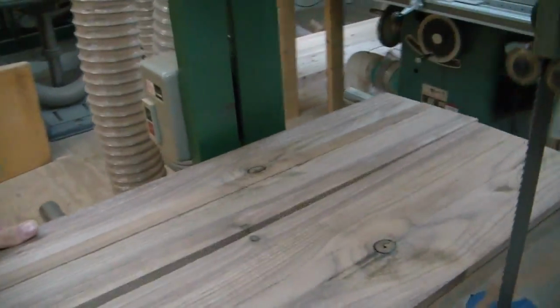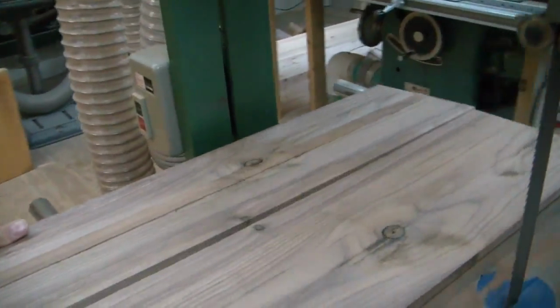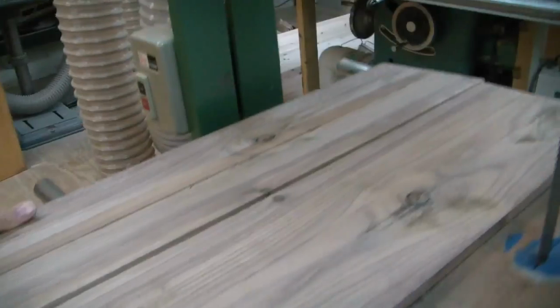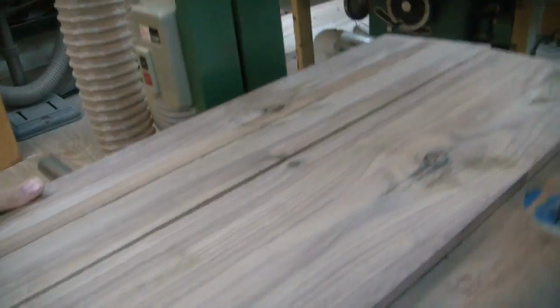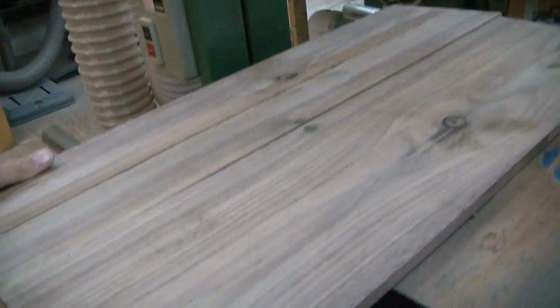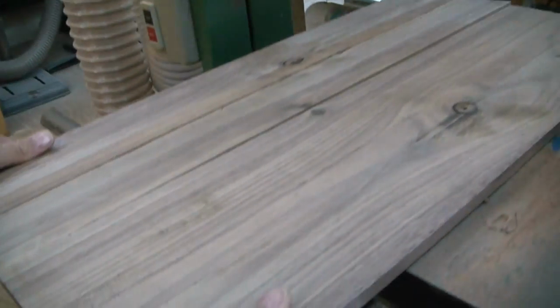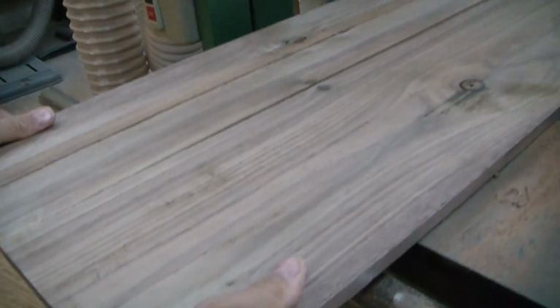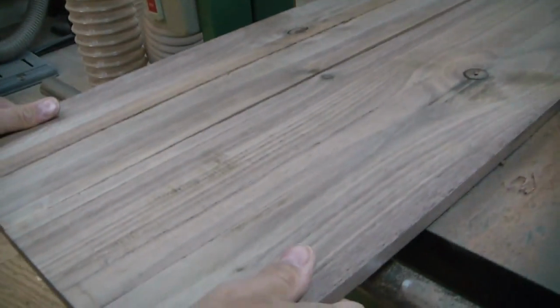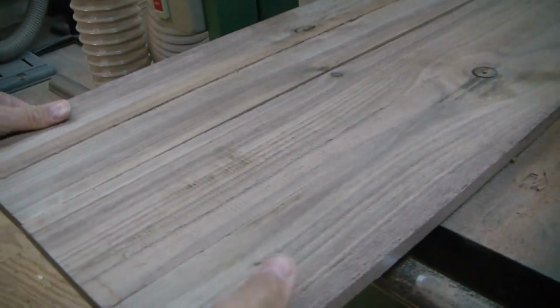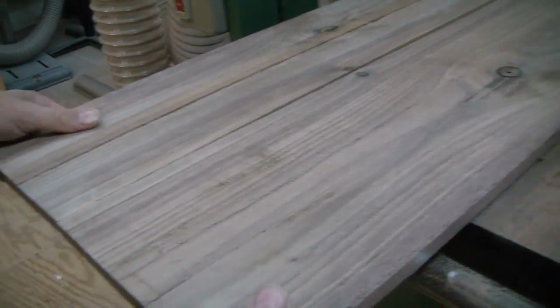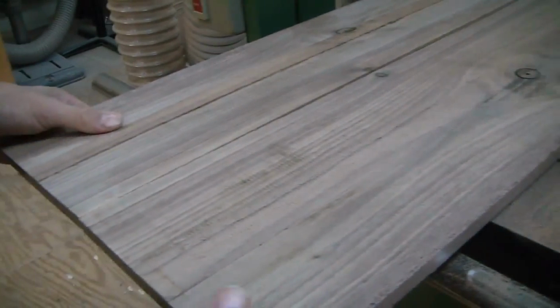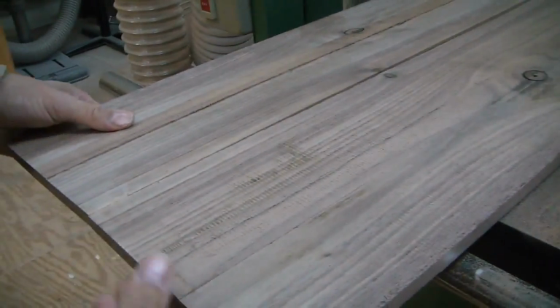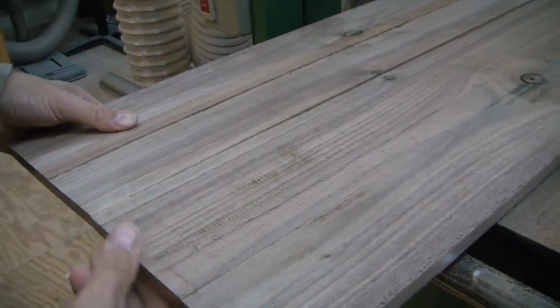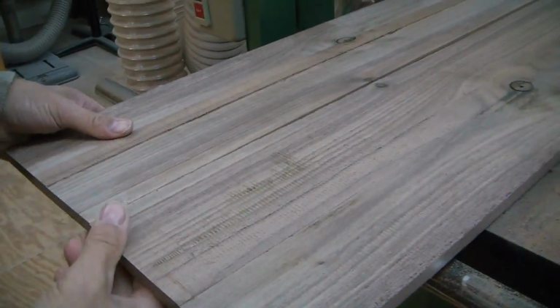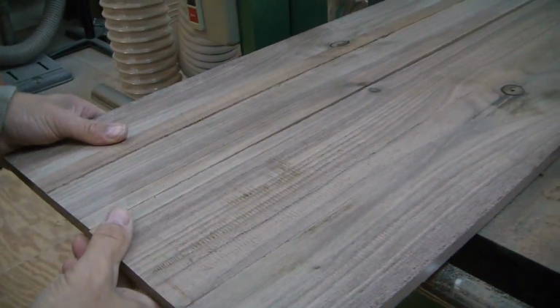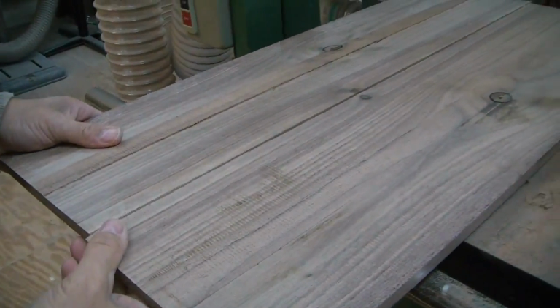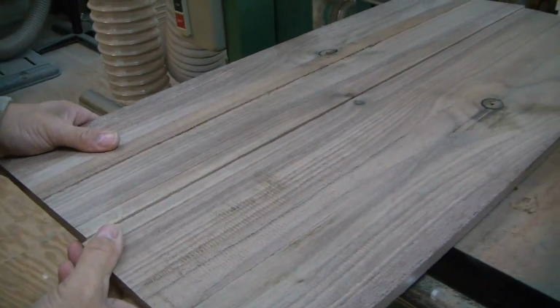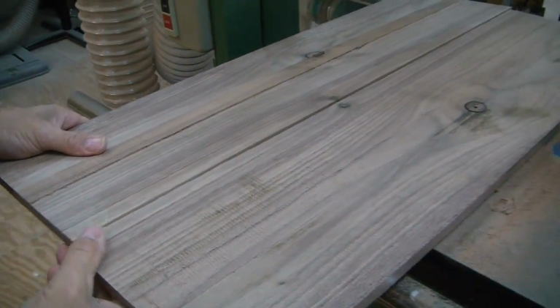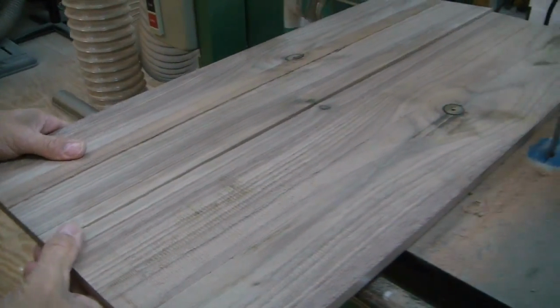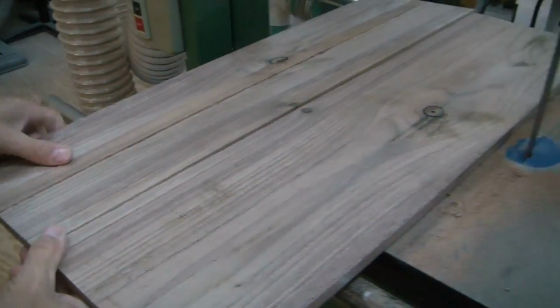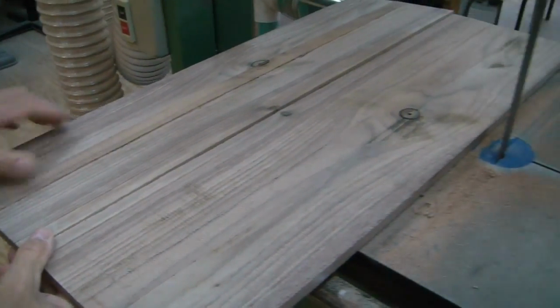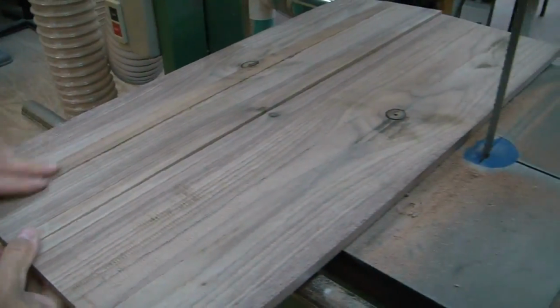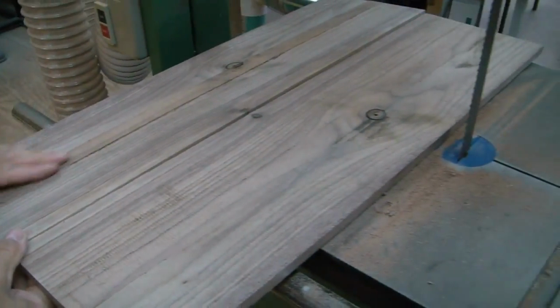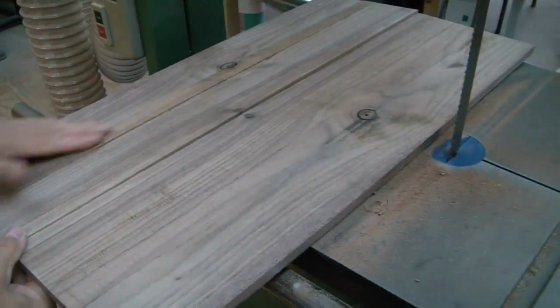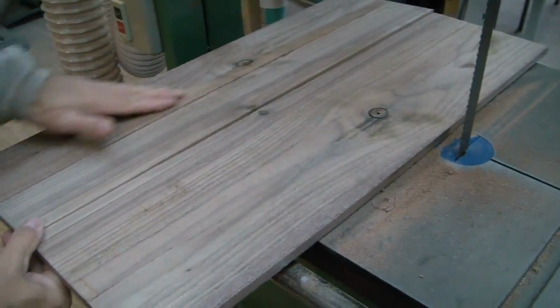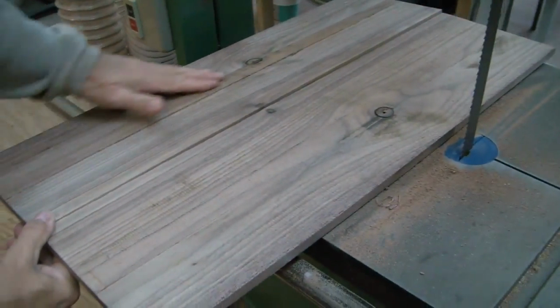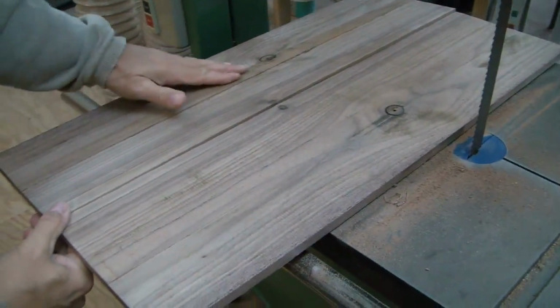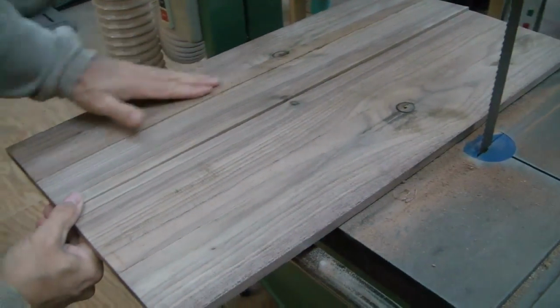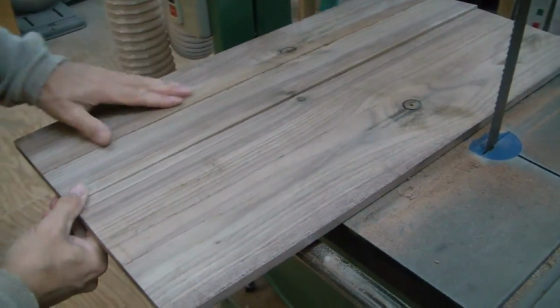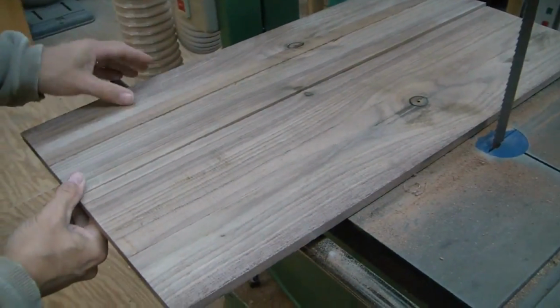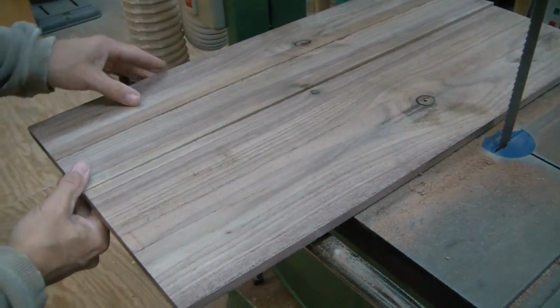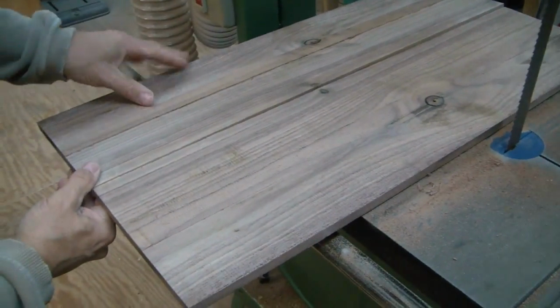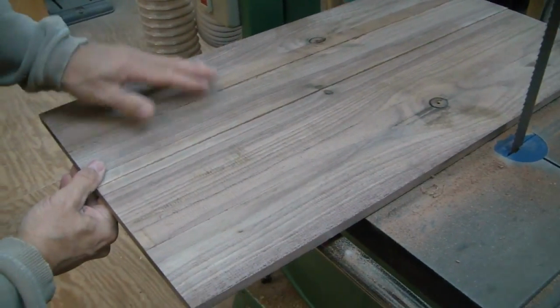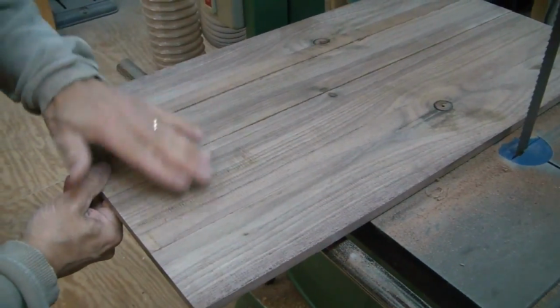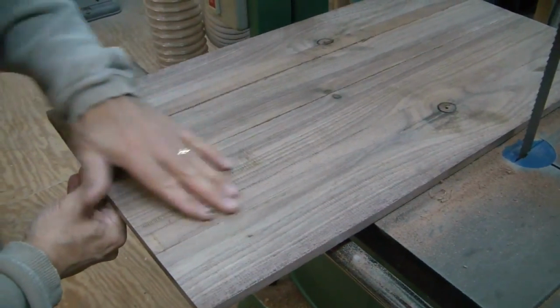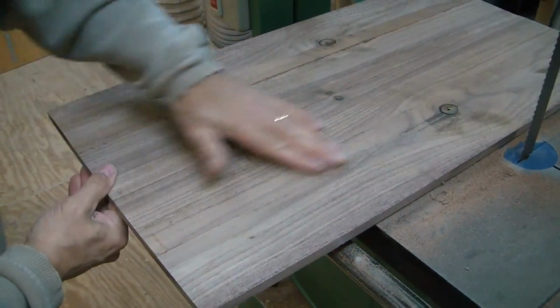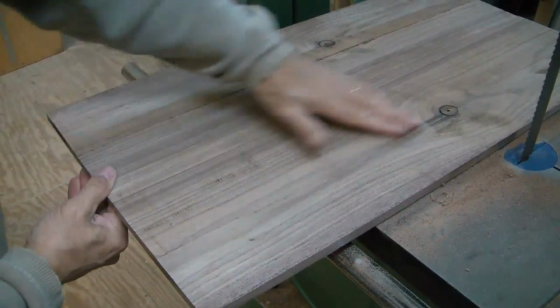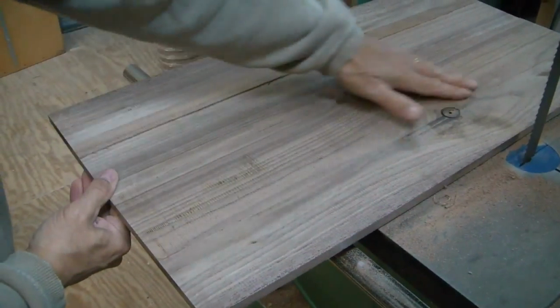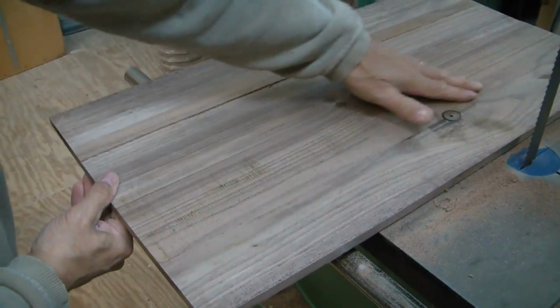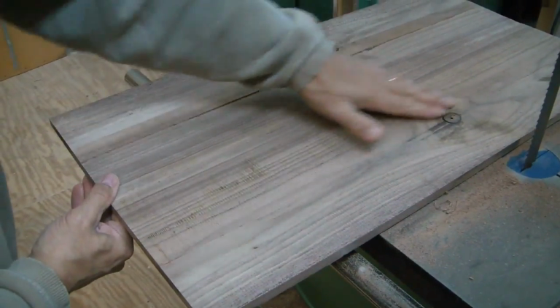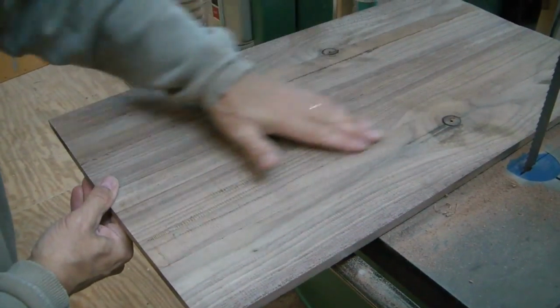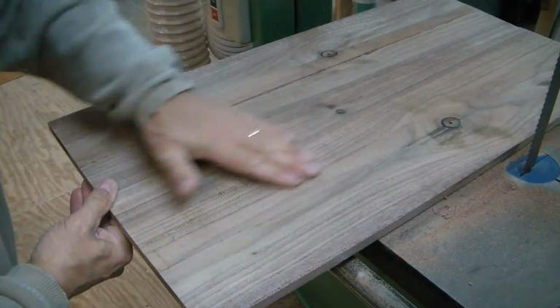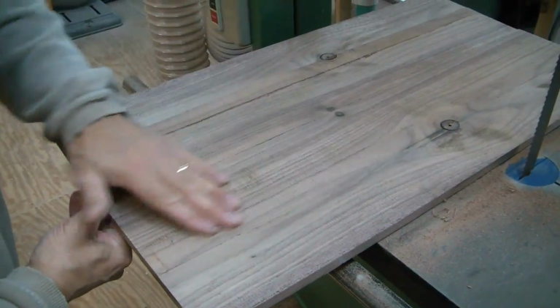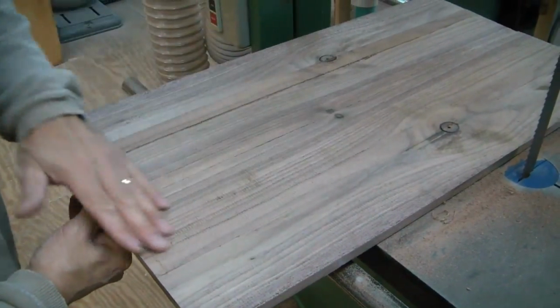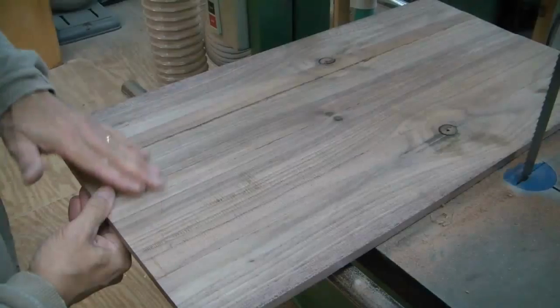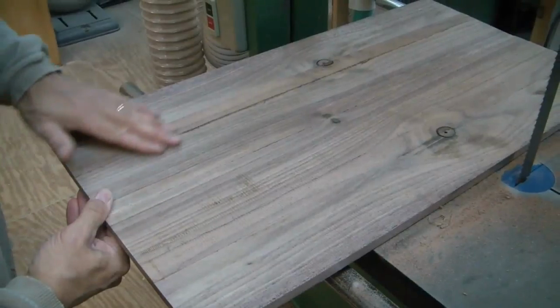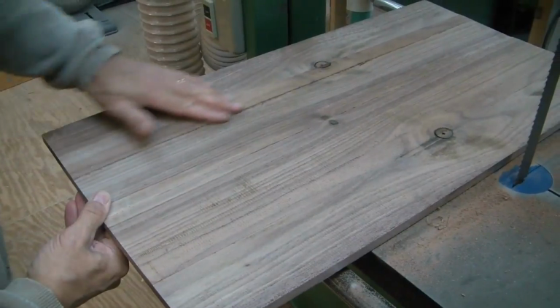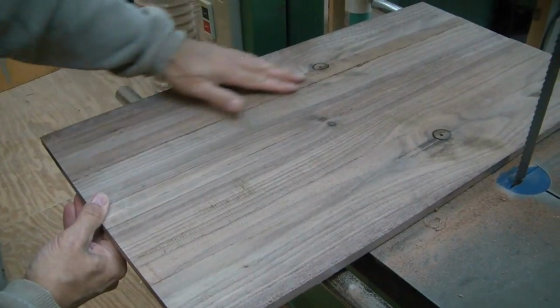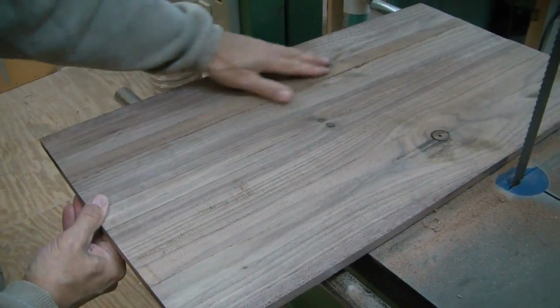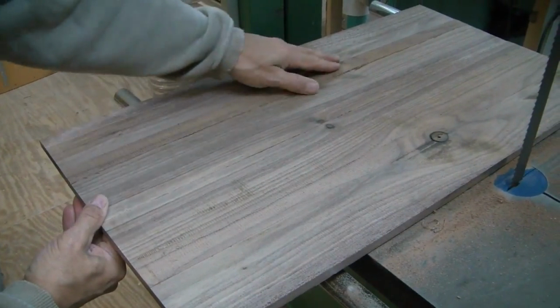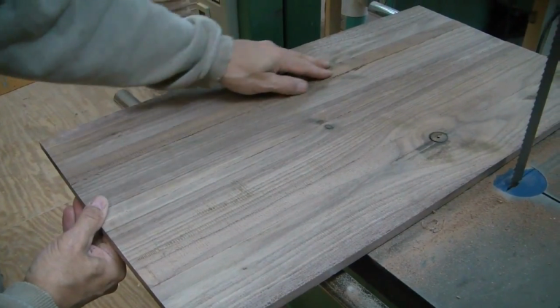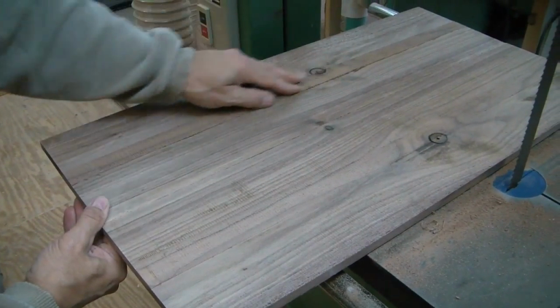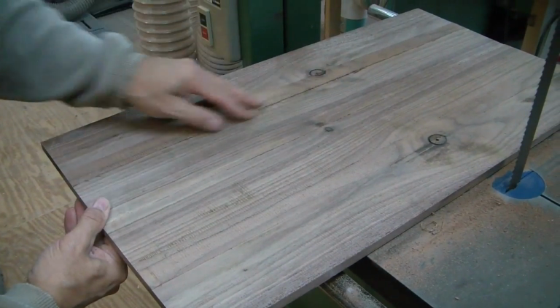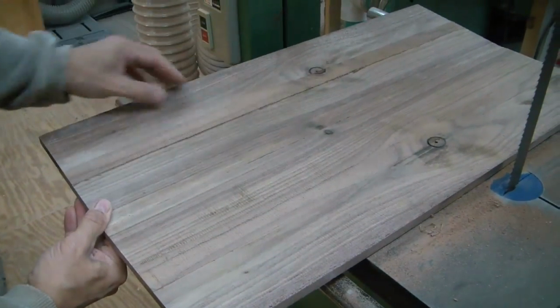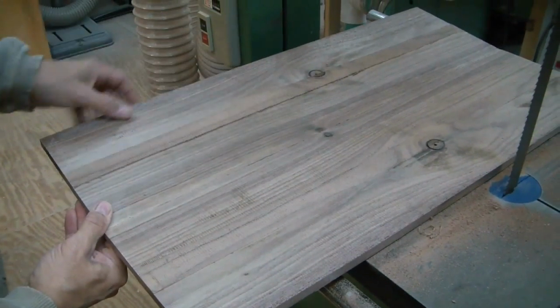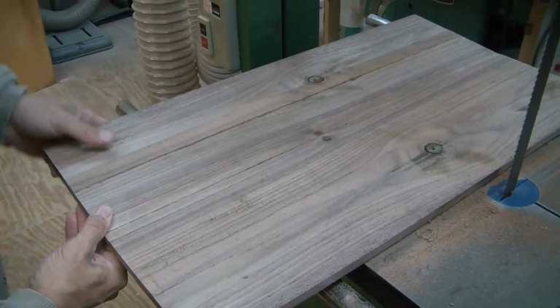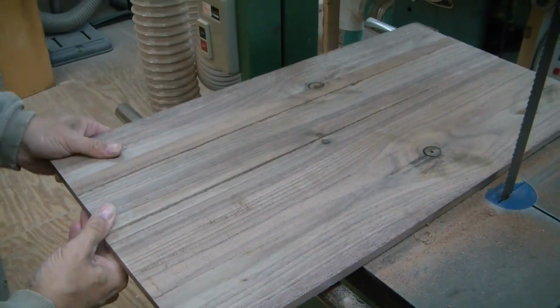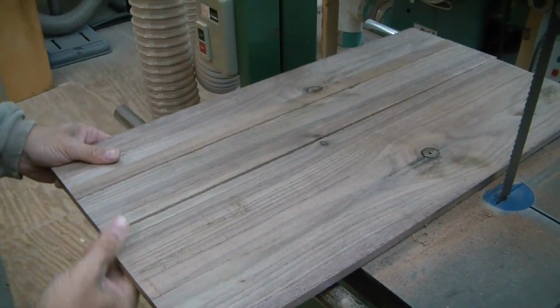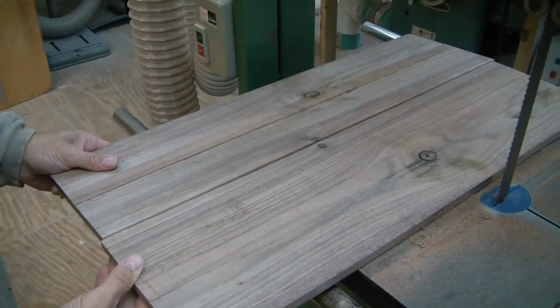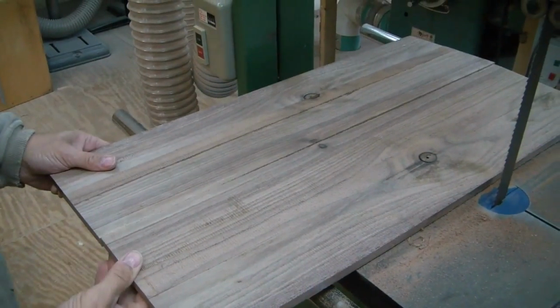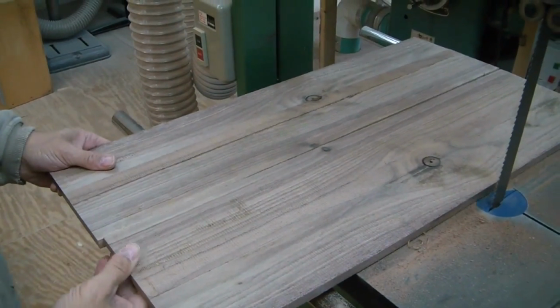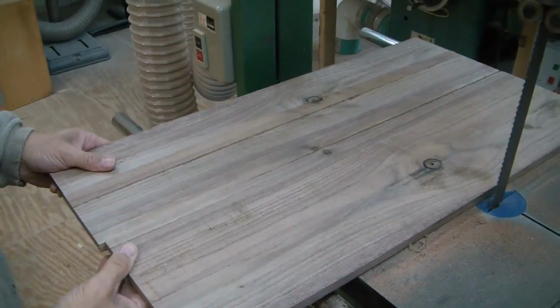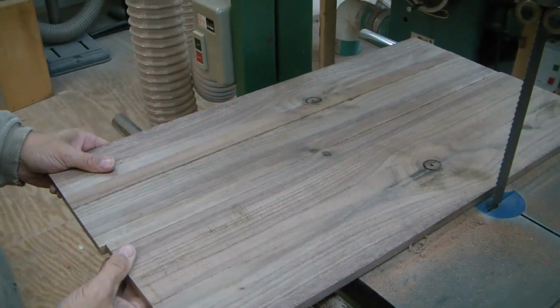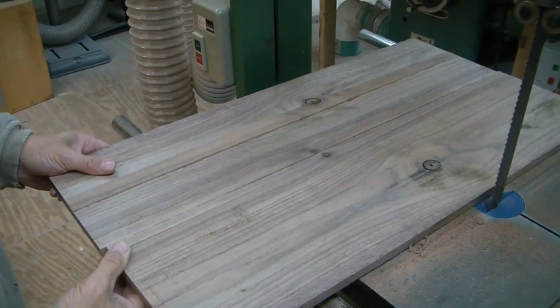Now what I'll do is I'll take this over to the thickness planer and we'll just clean up these marks from the band saw.